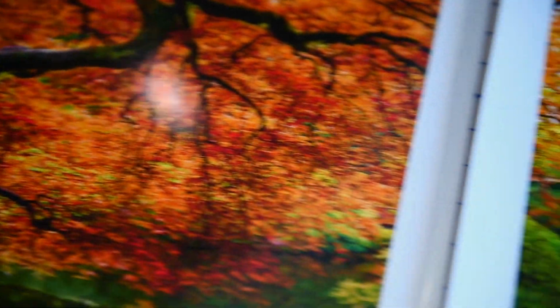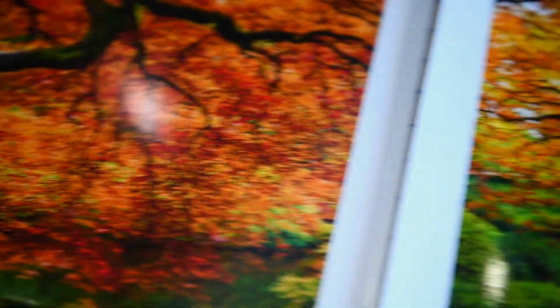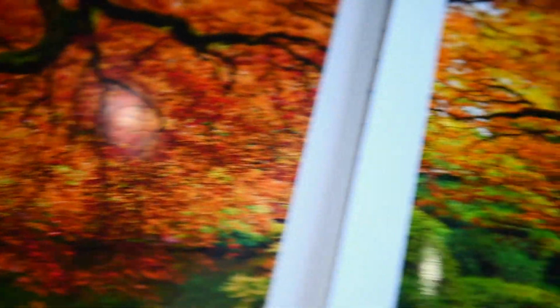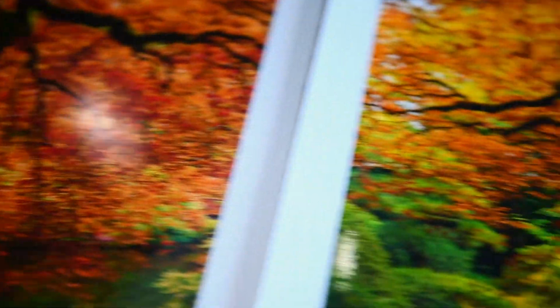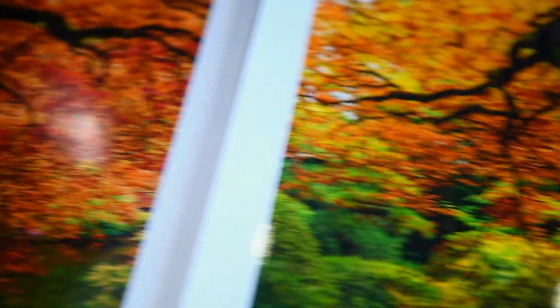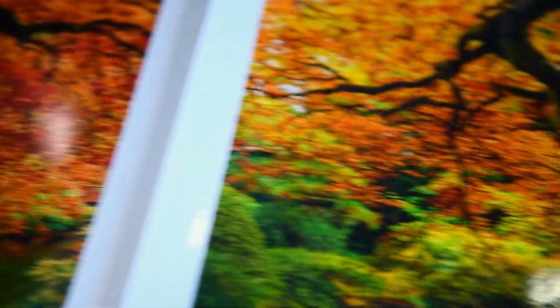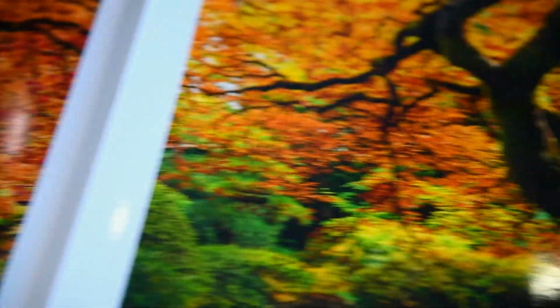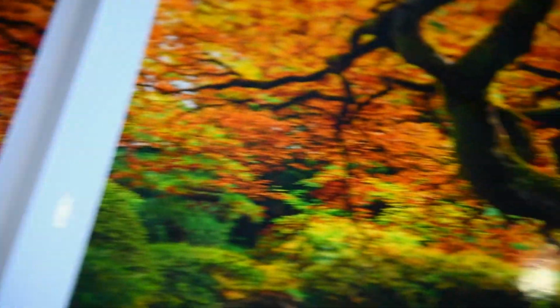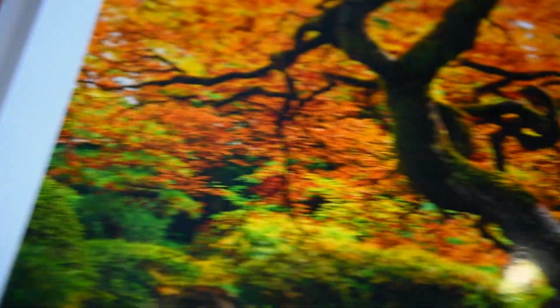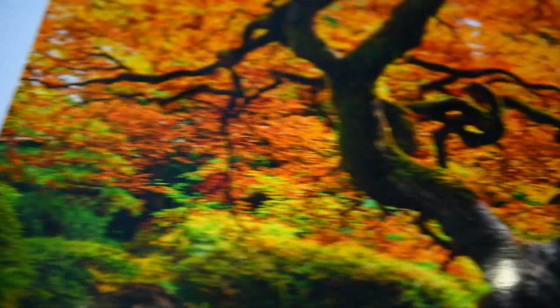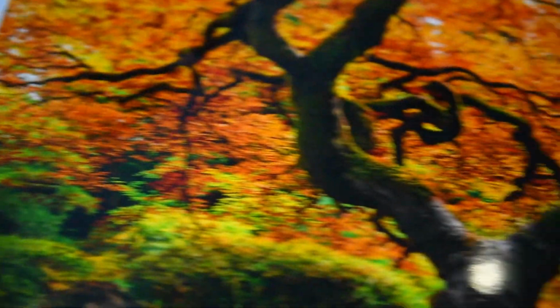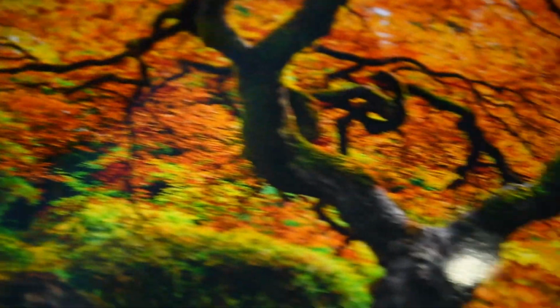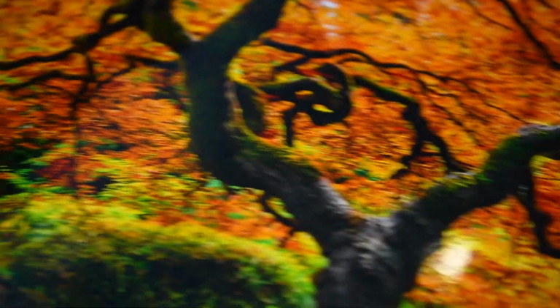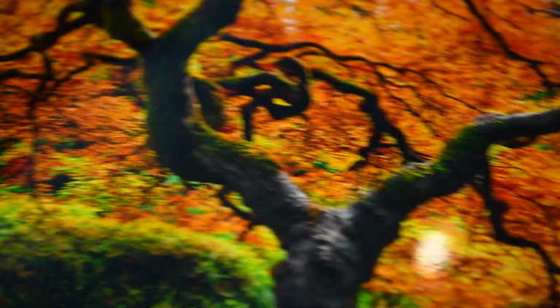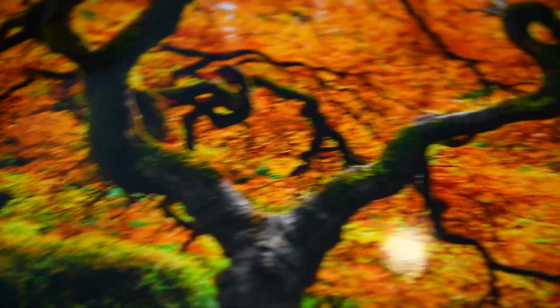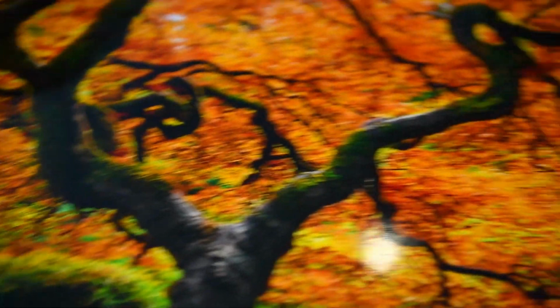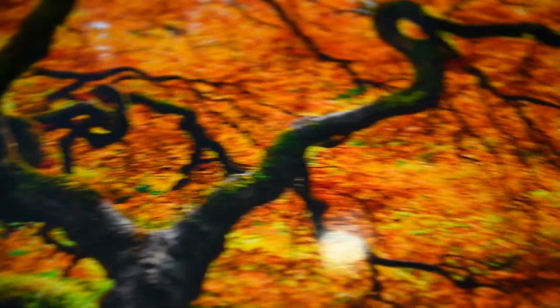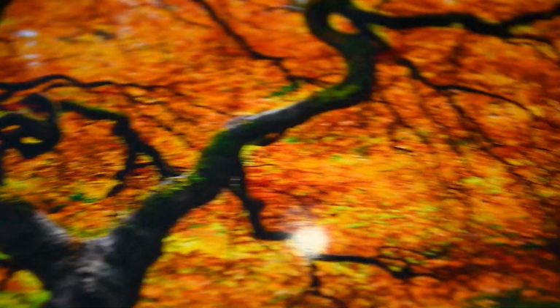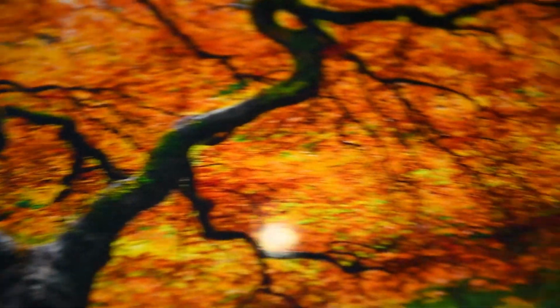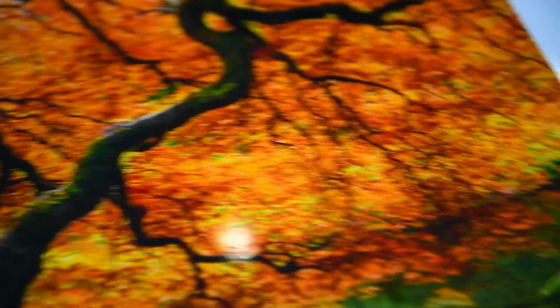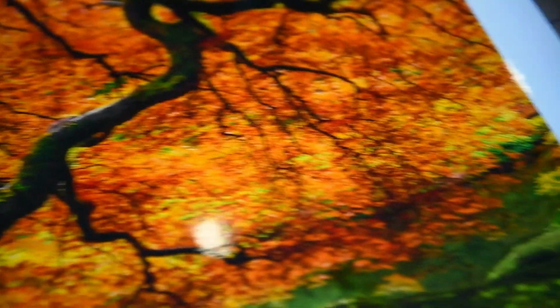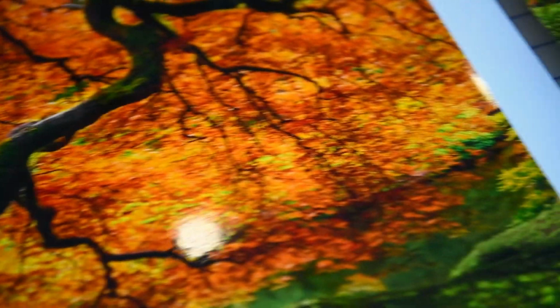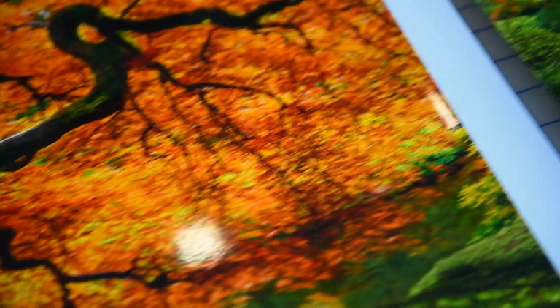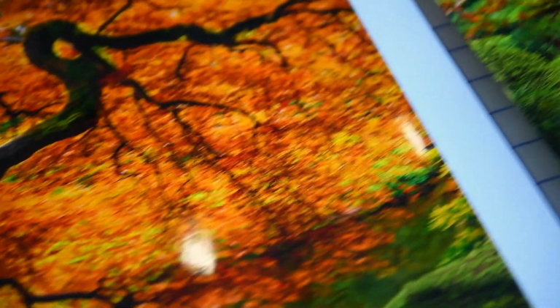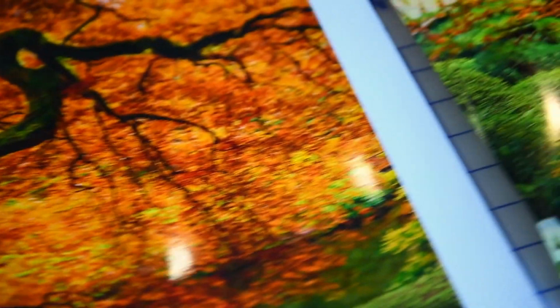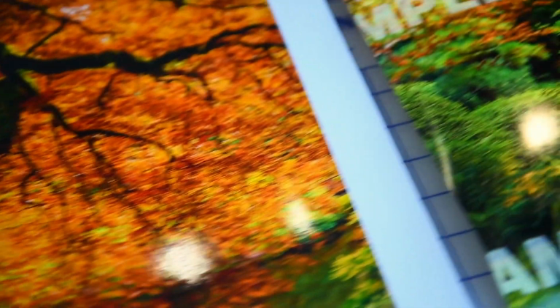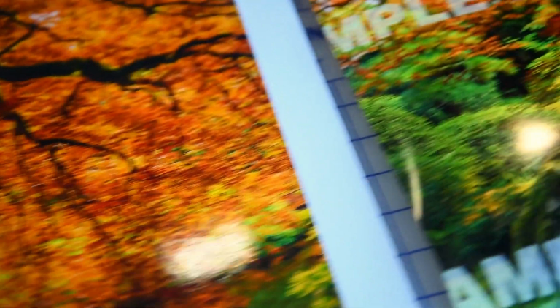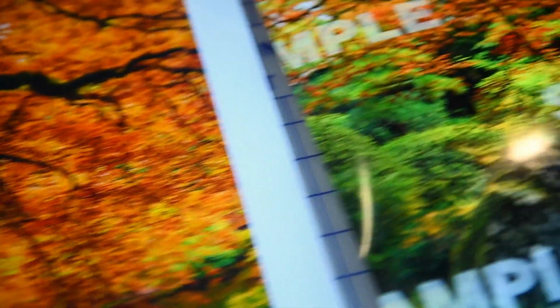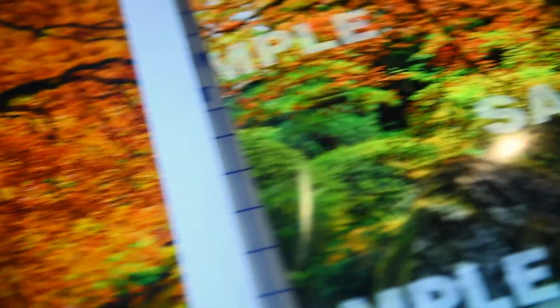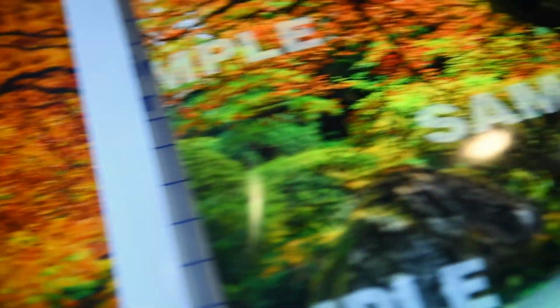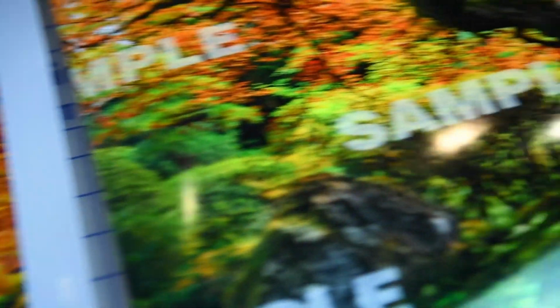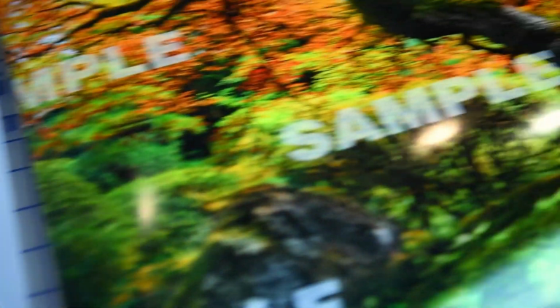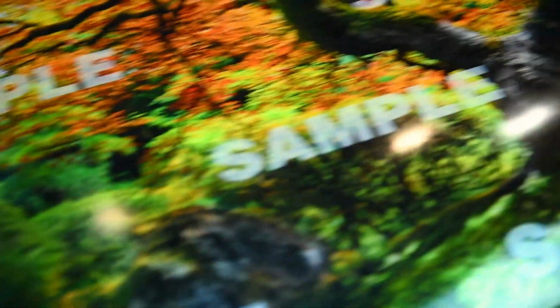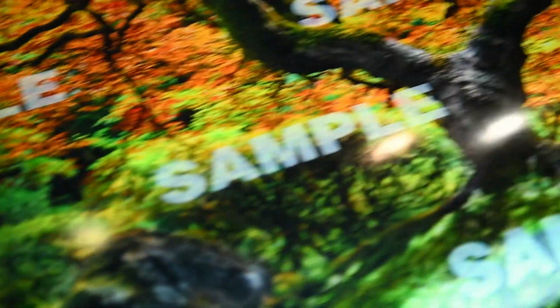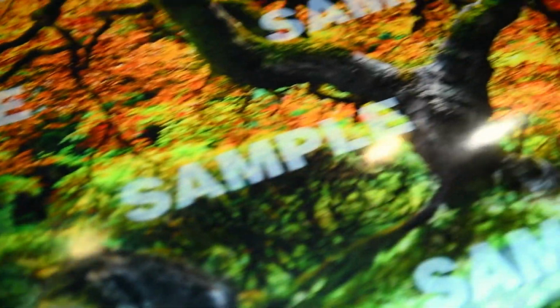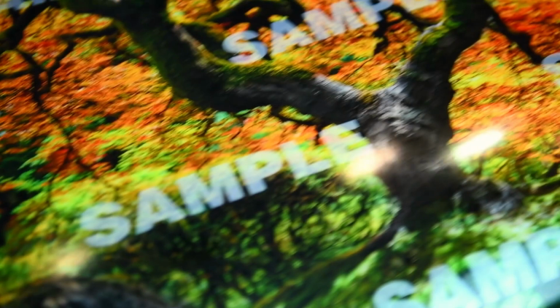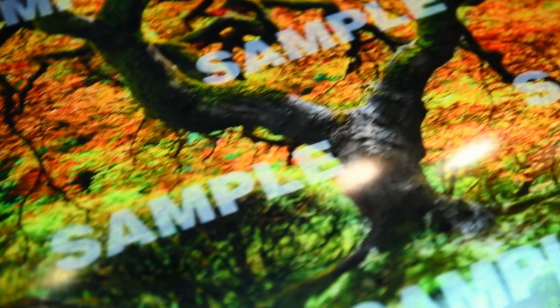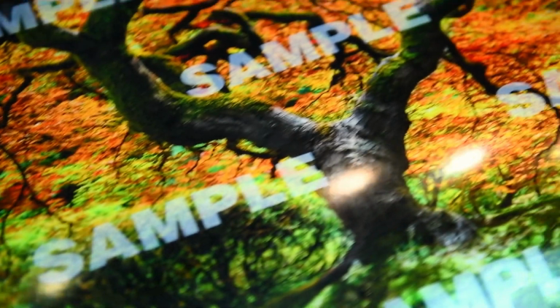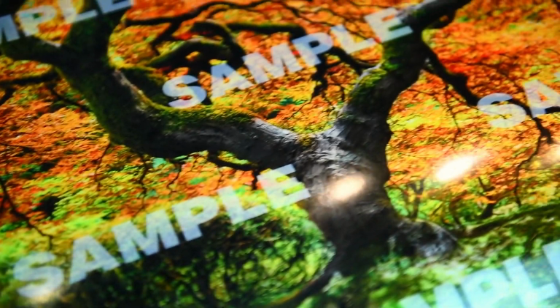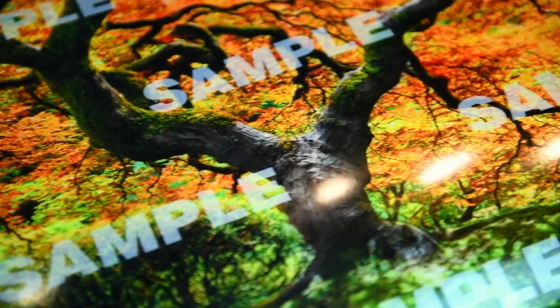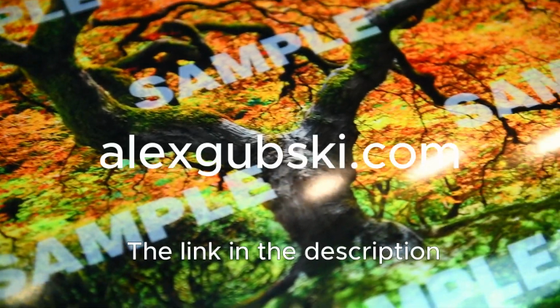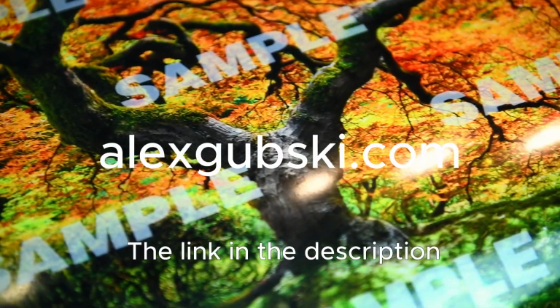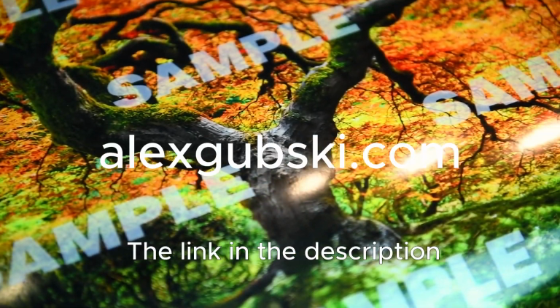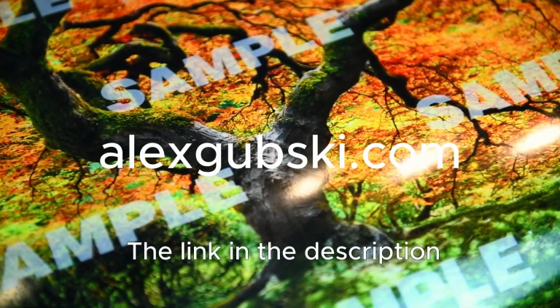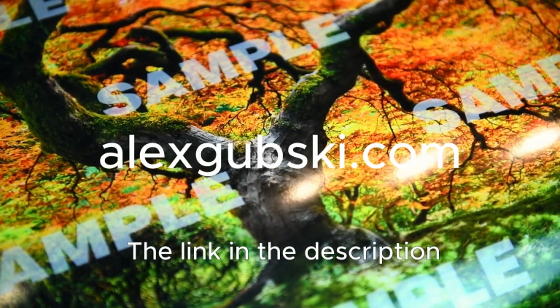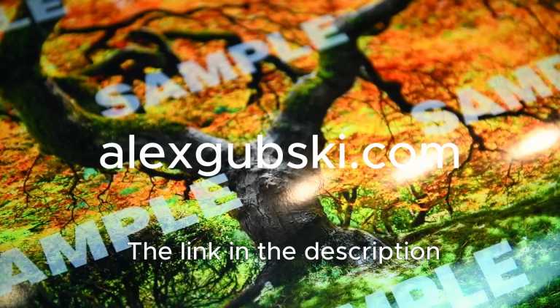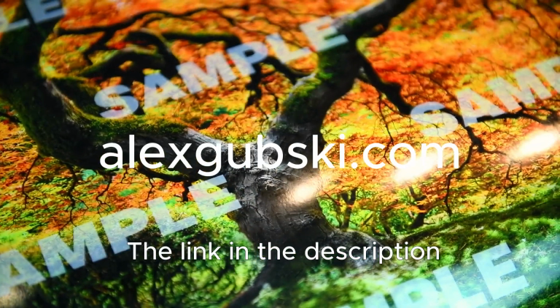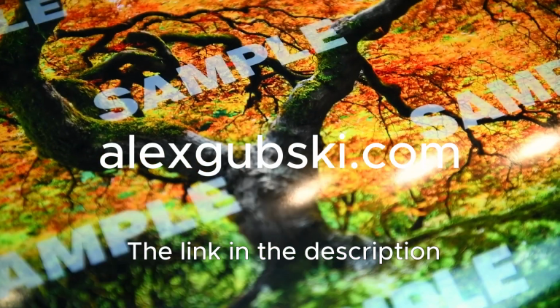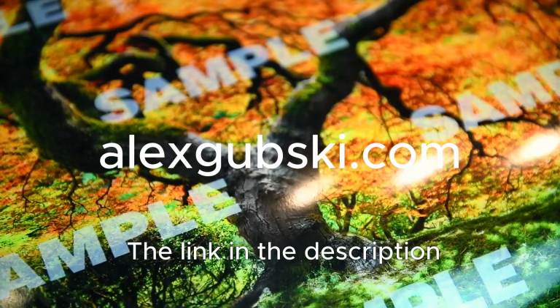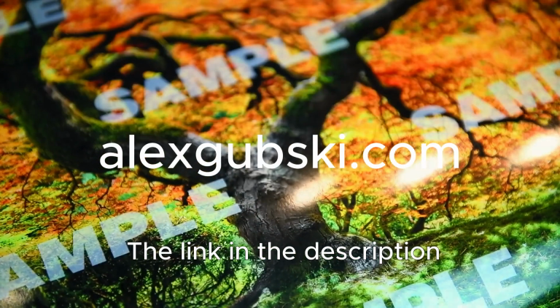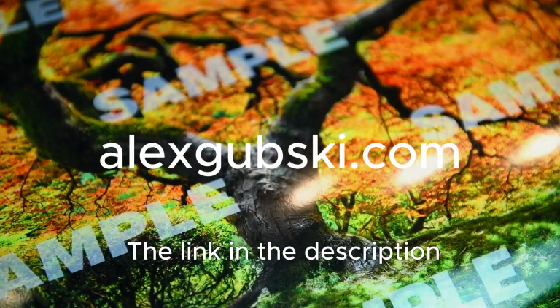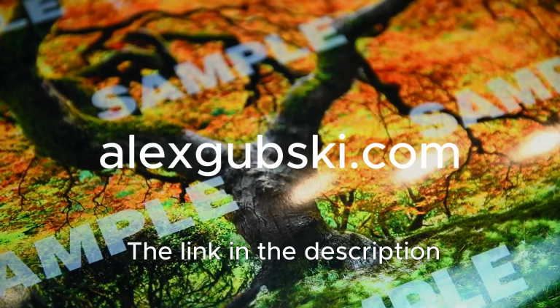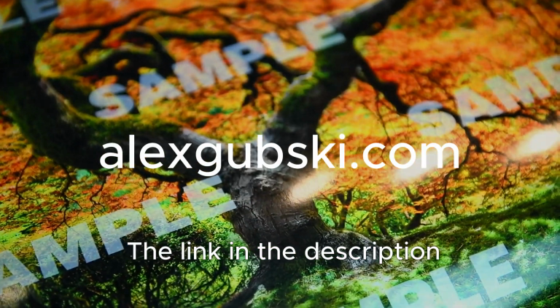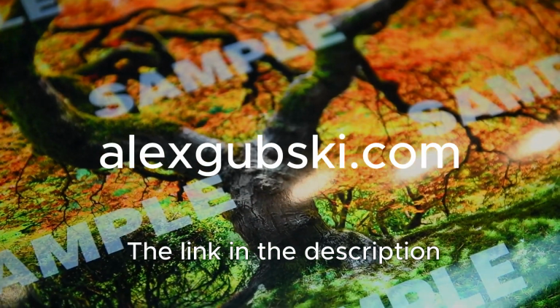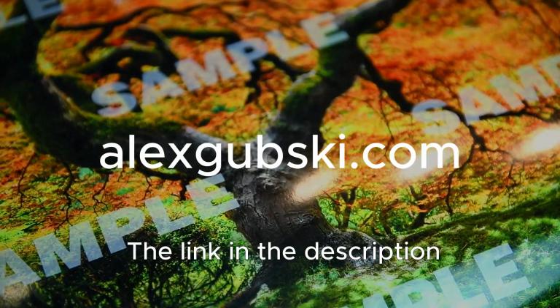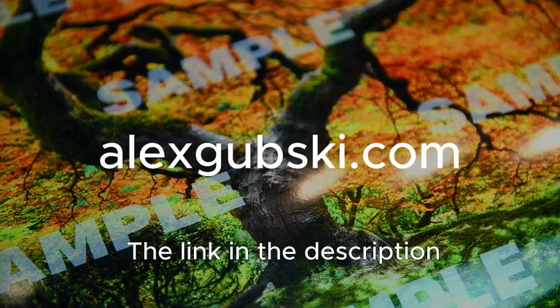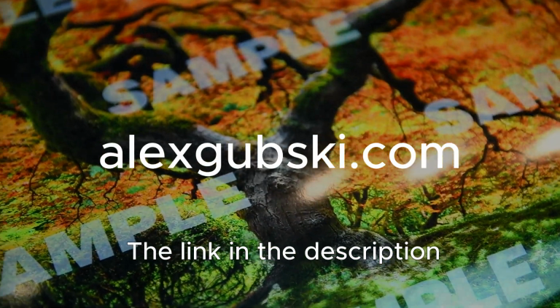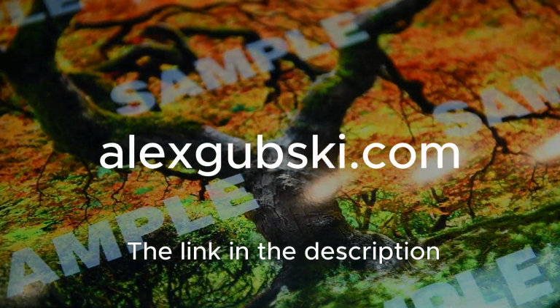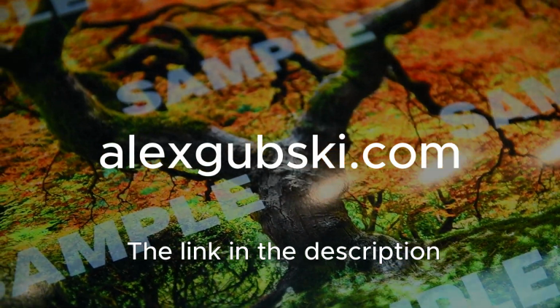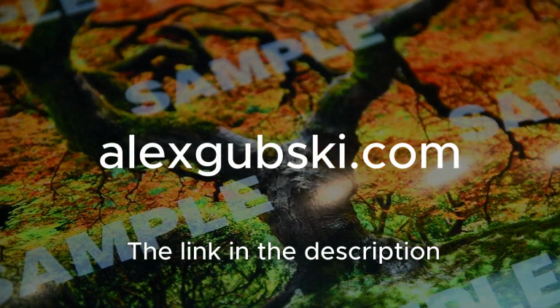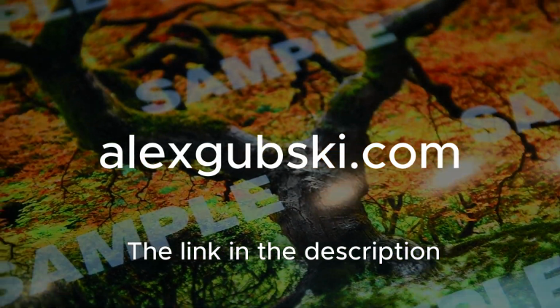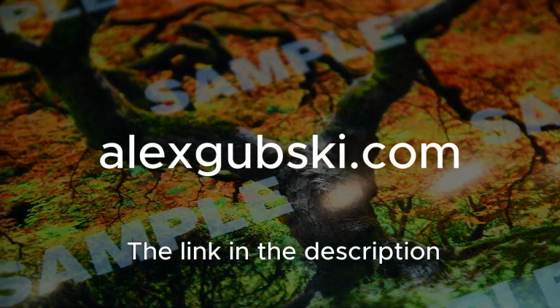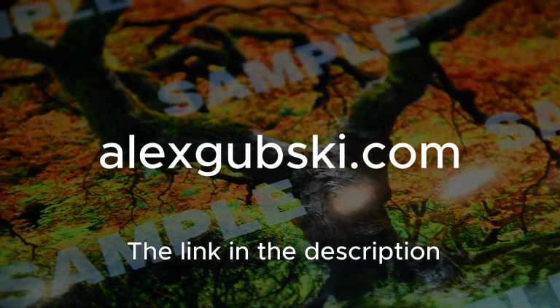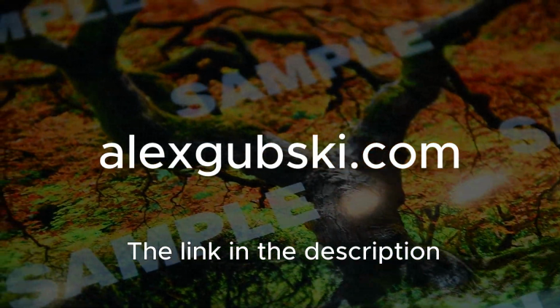Thank you for watching this video. I'd like to invite you to my website where you can find lots of useful information about fine art printing.